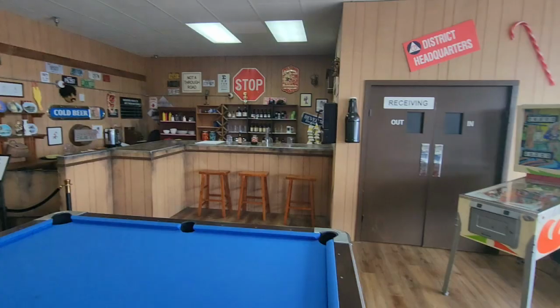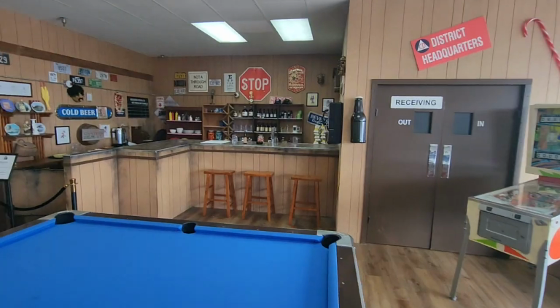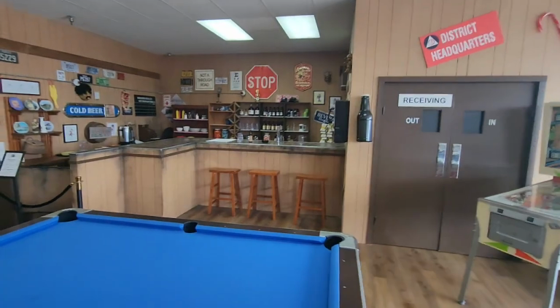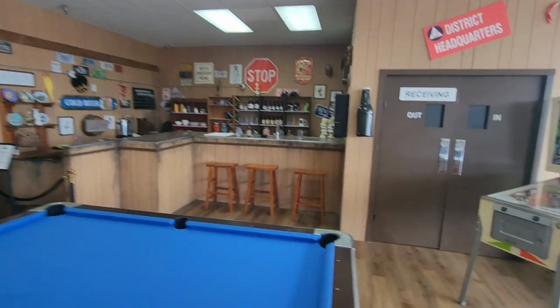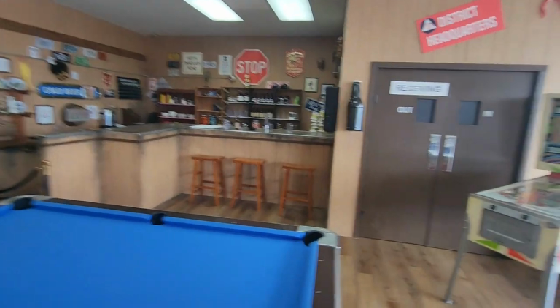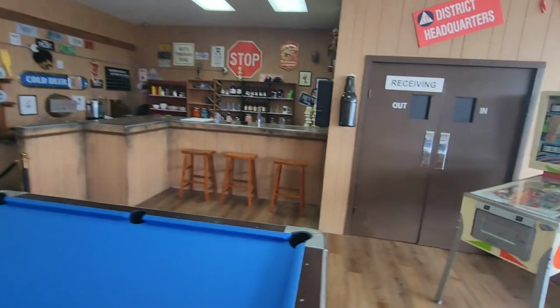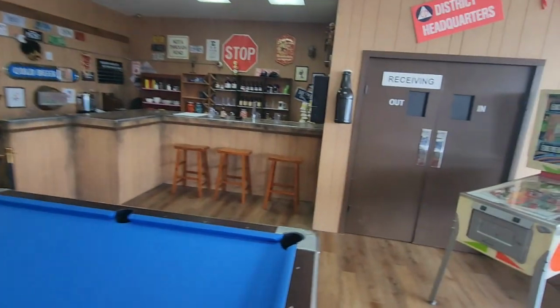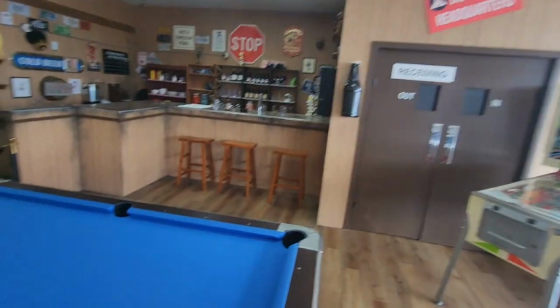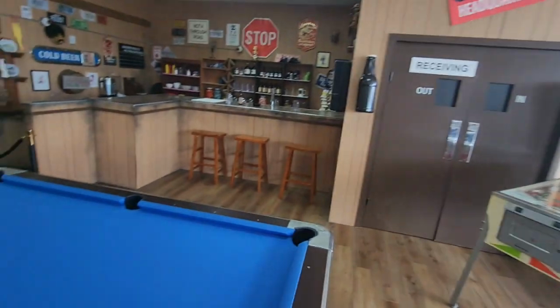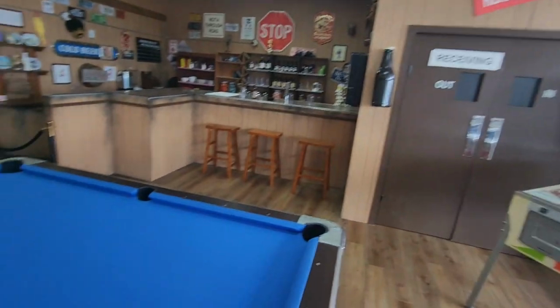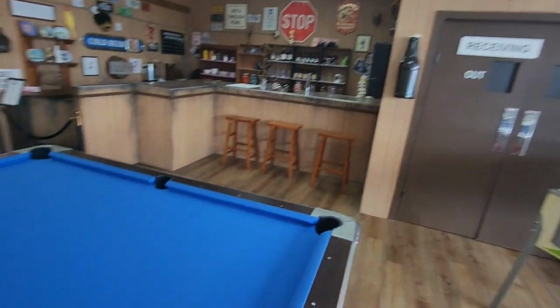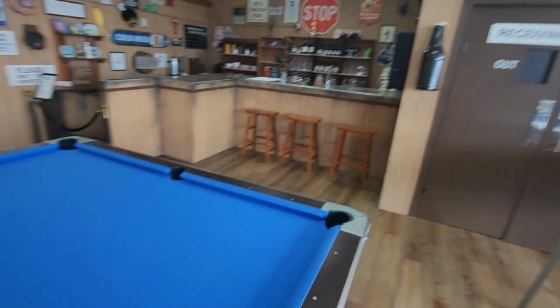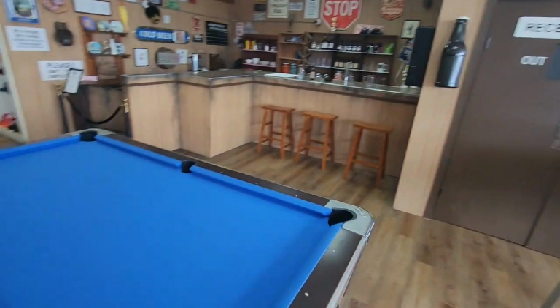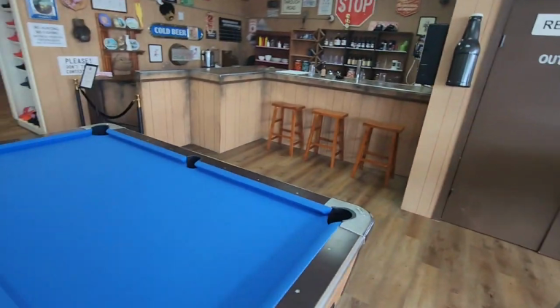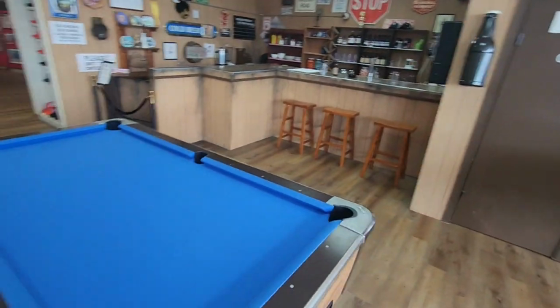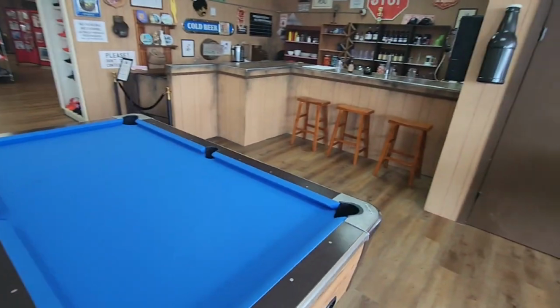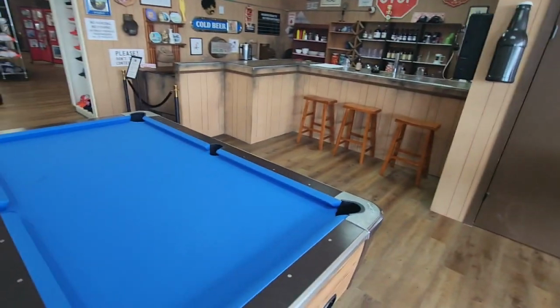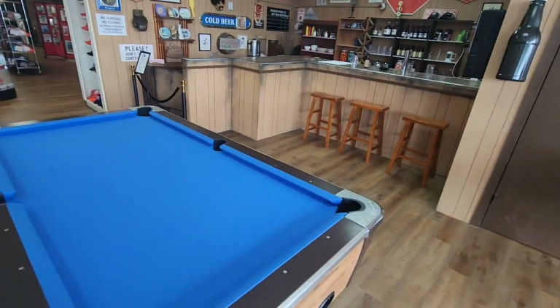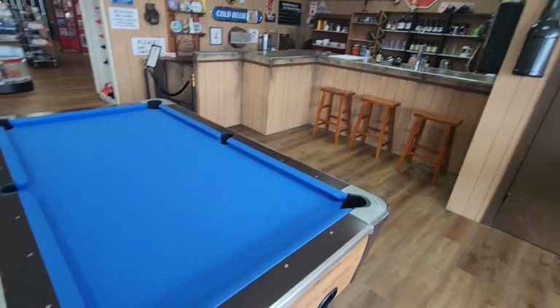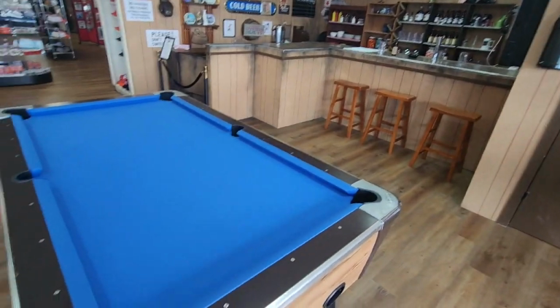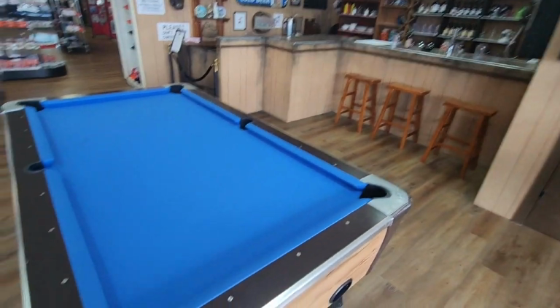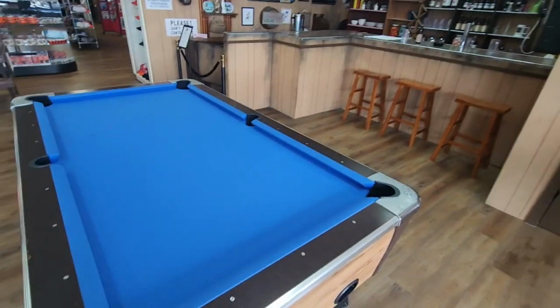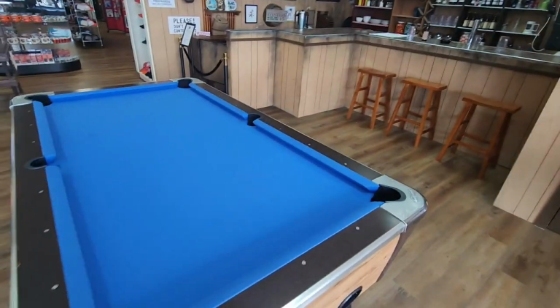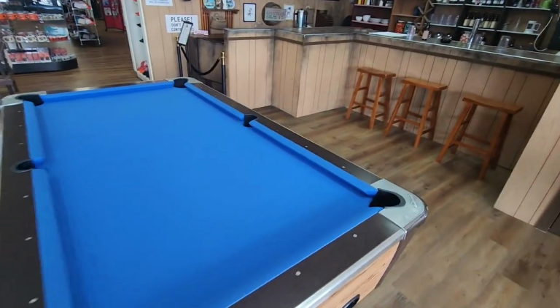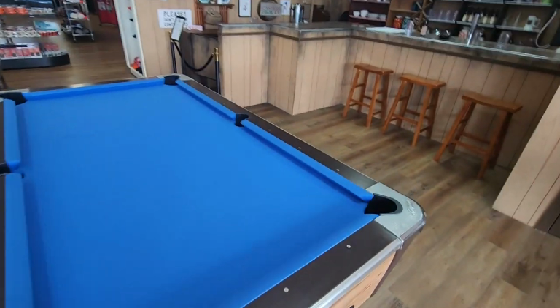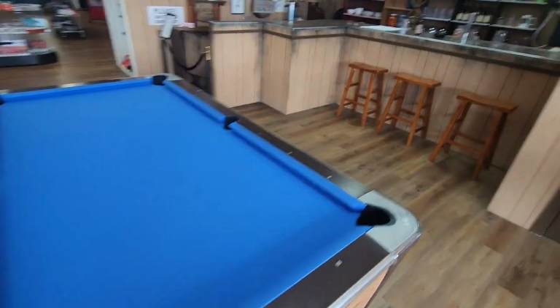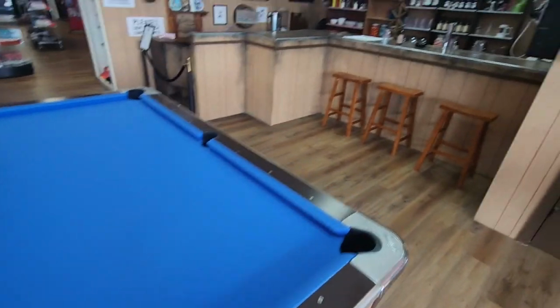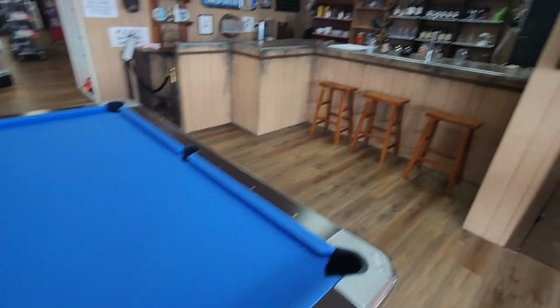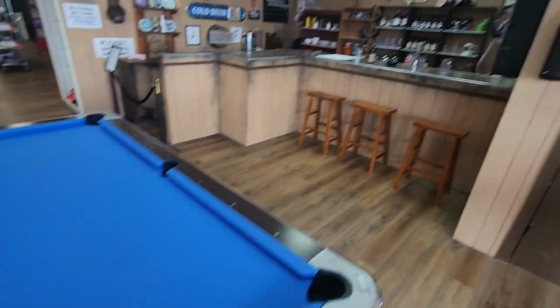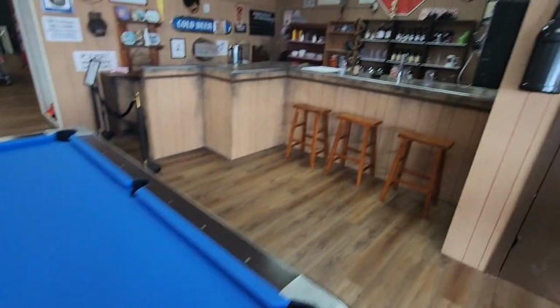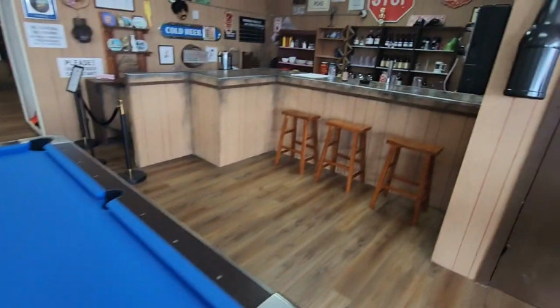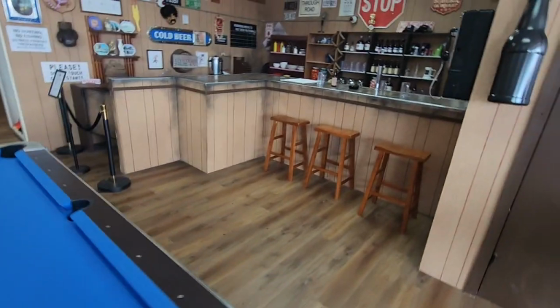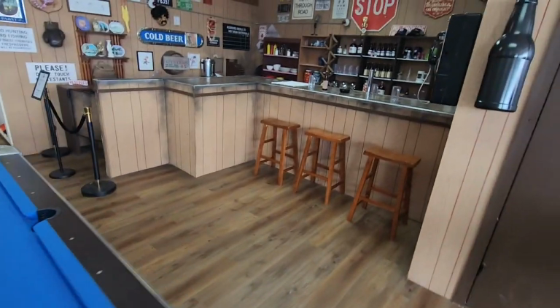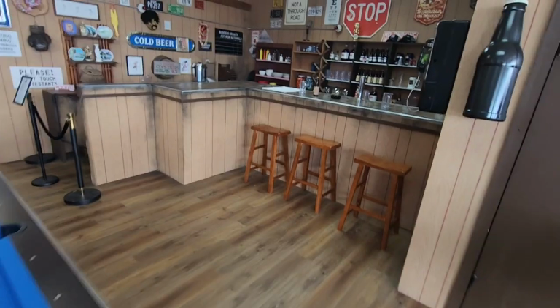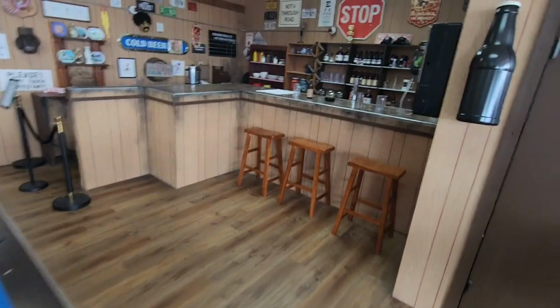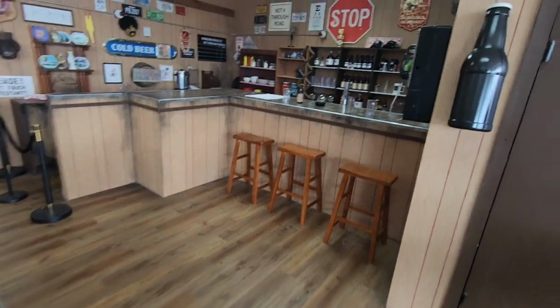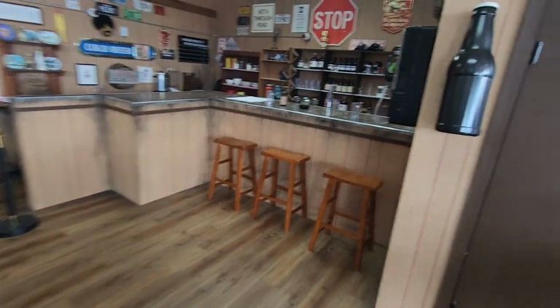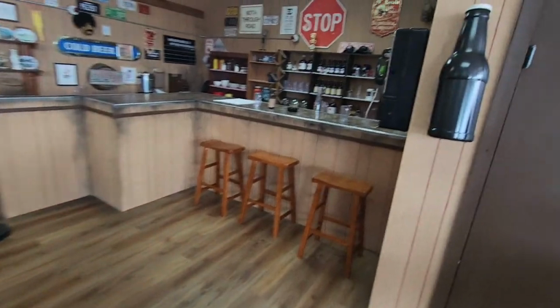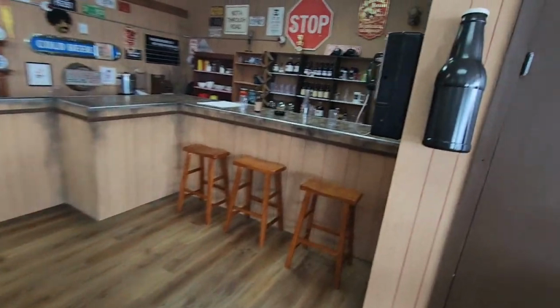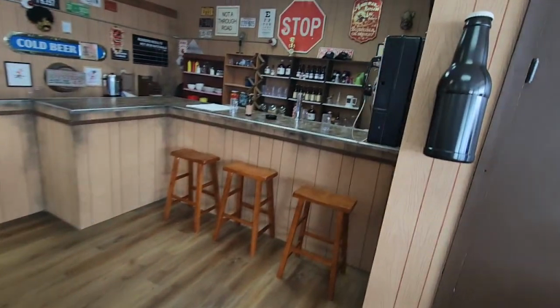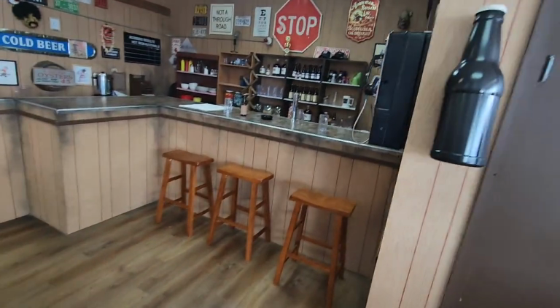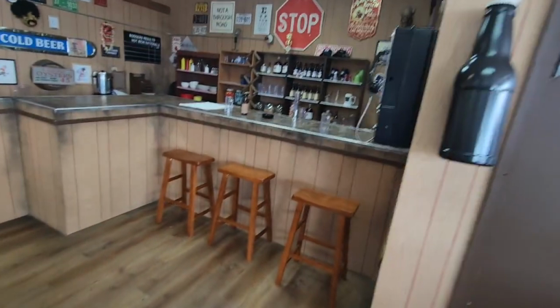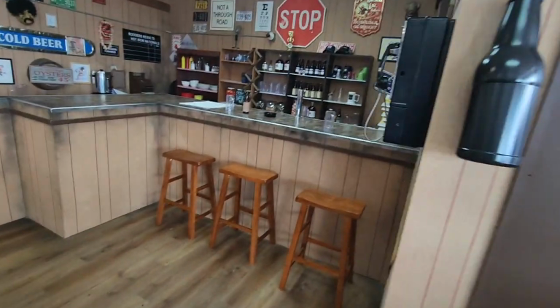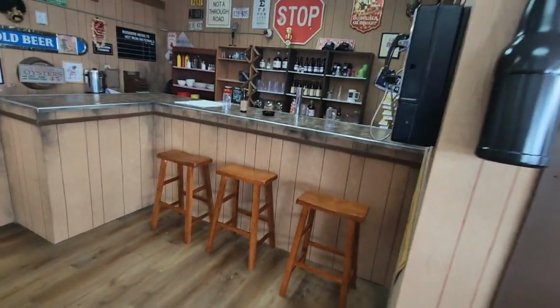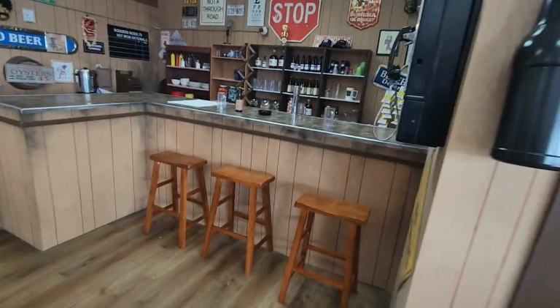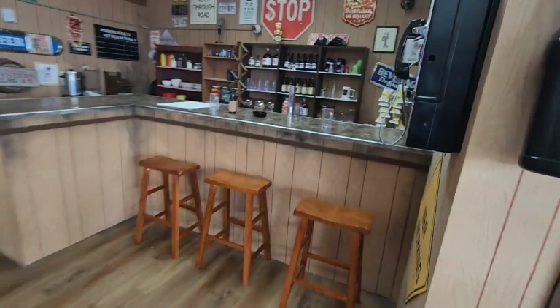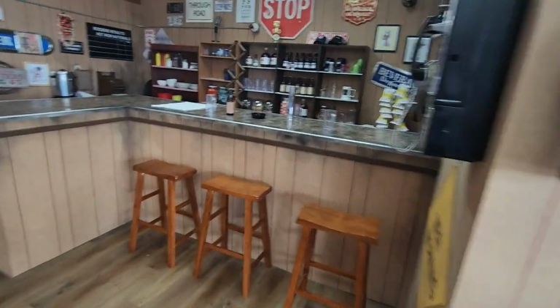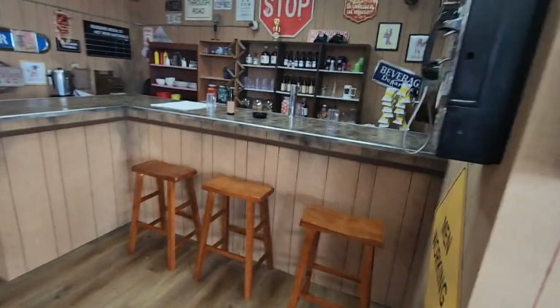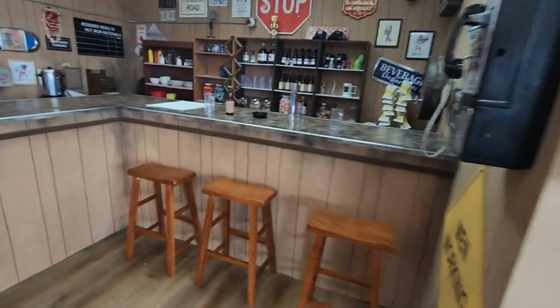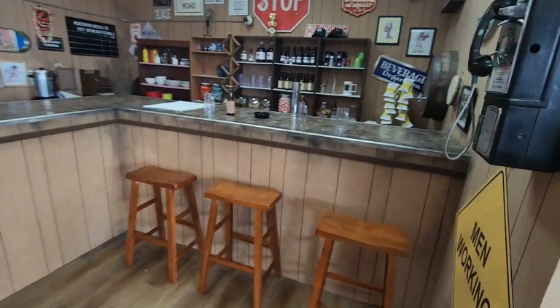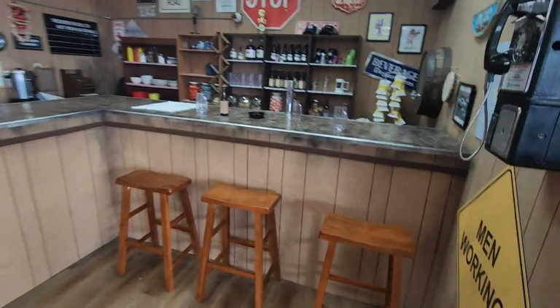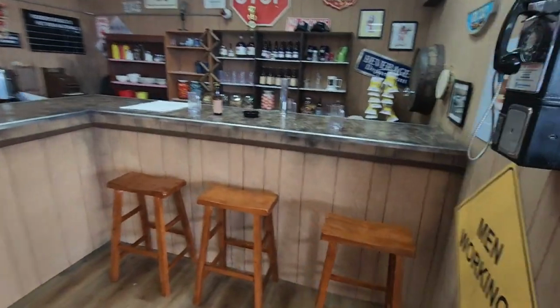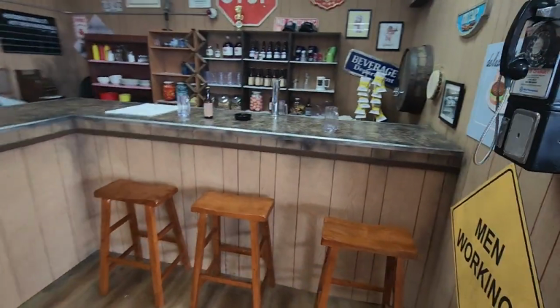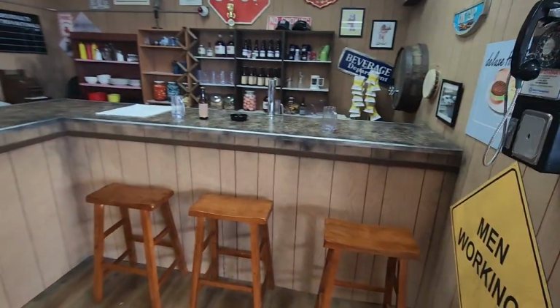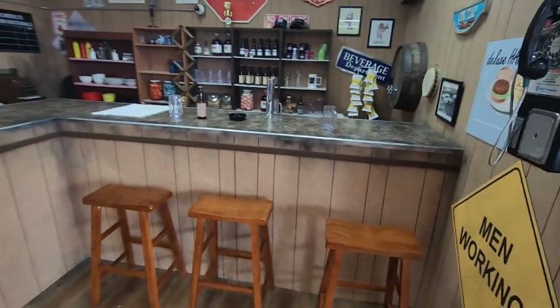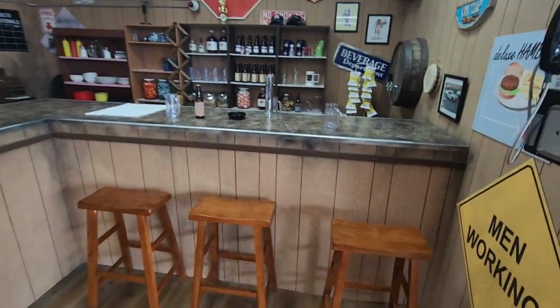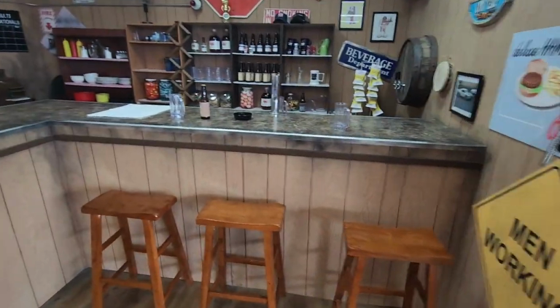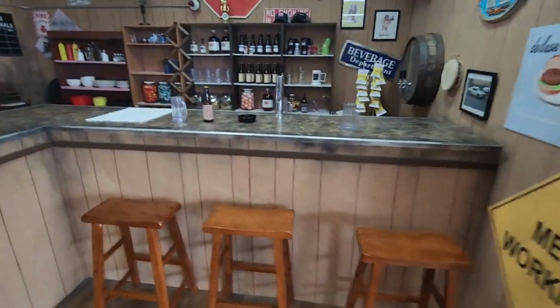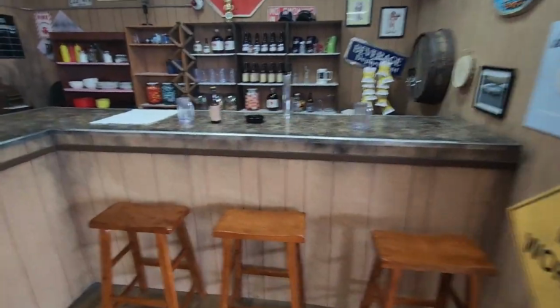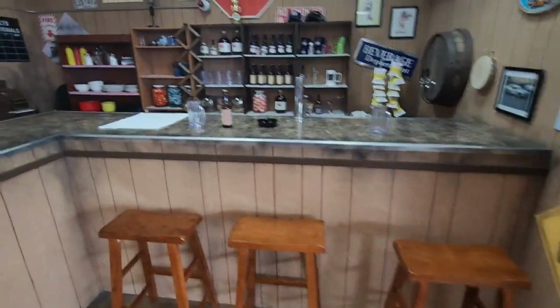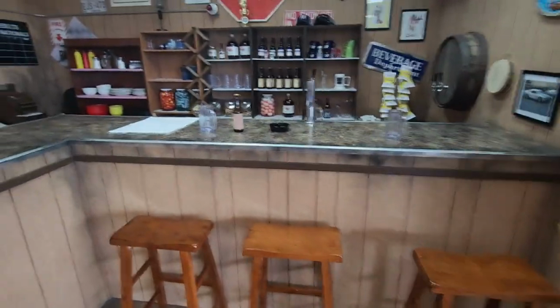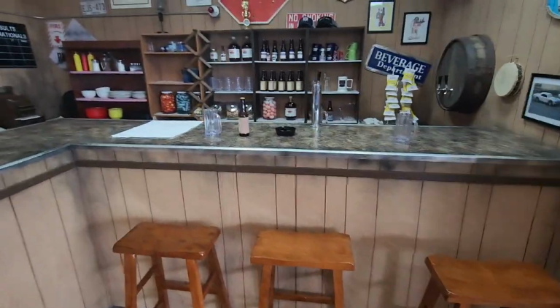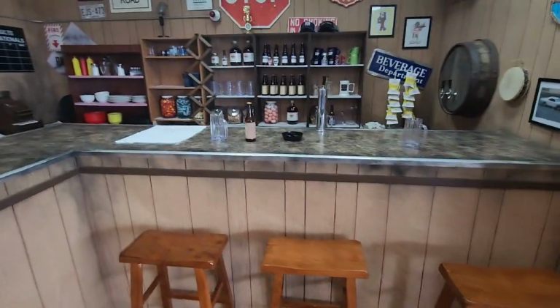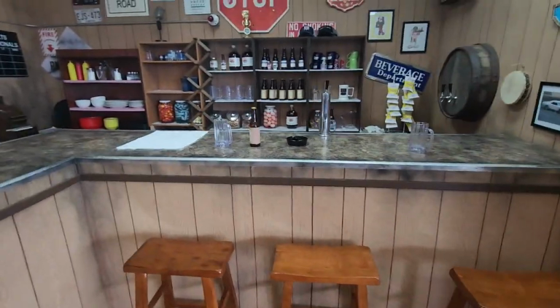They've got a little bit of a mock-up of the Boar's Nest. Pool table. Stool.